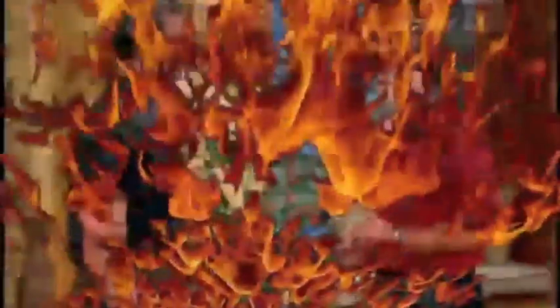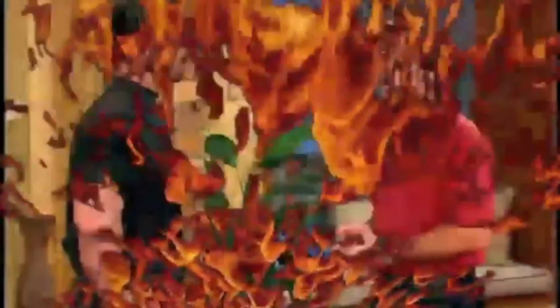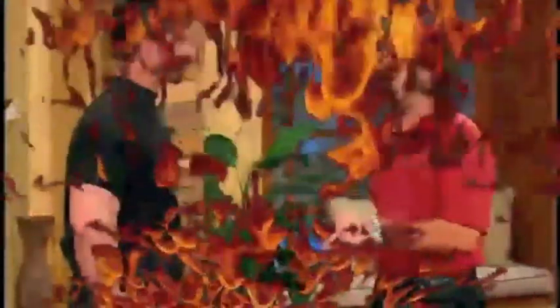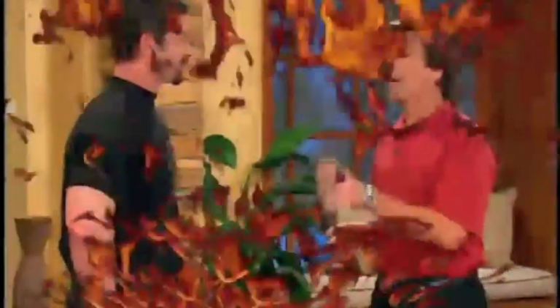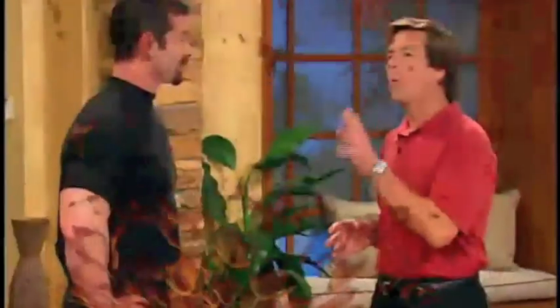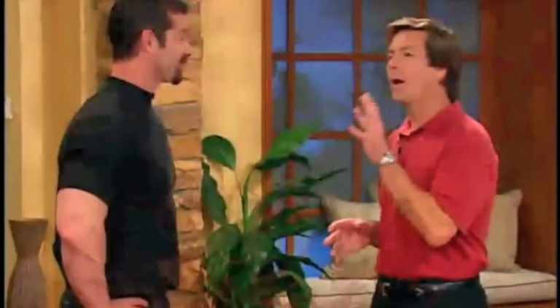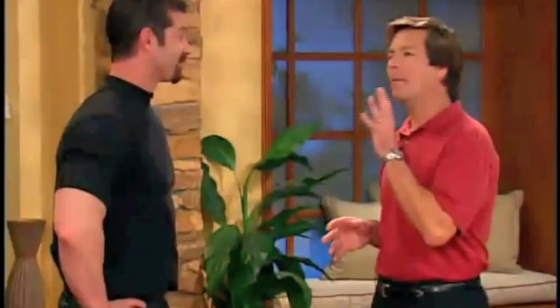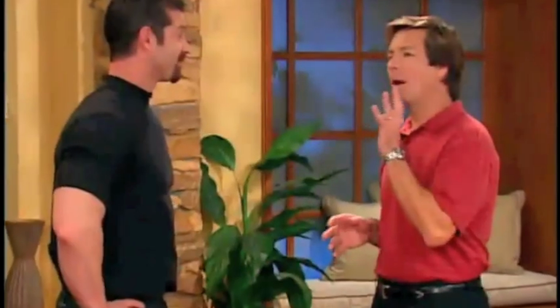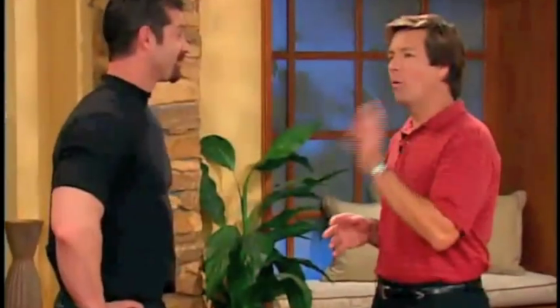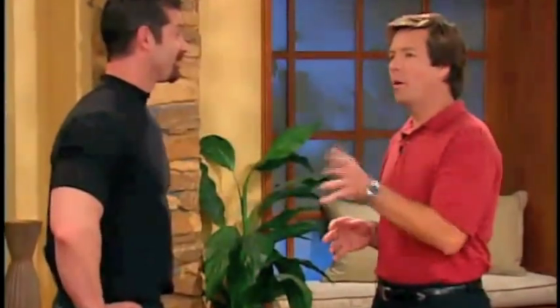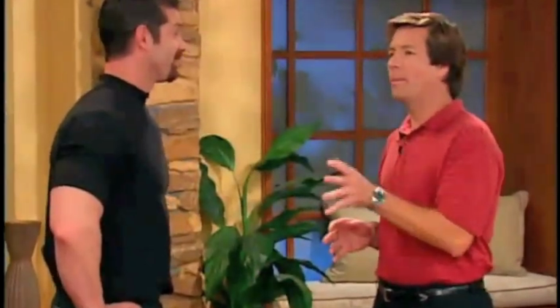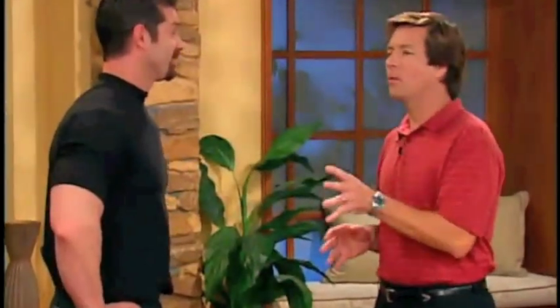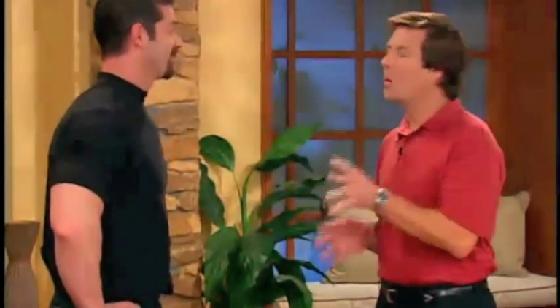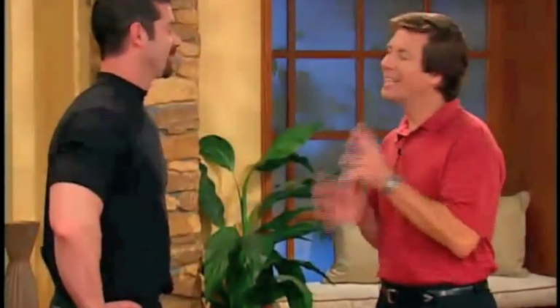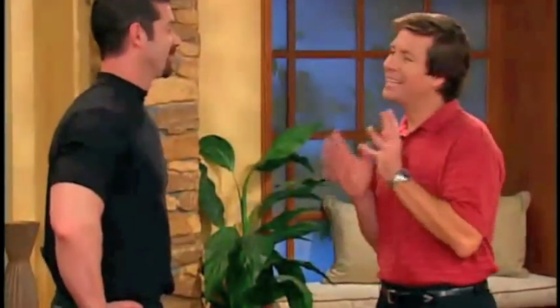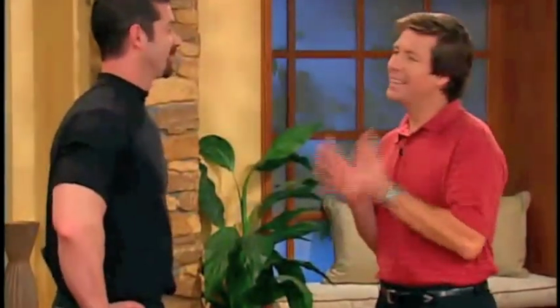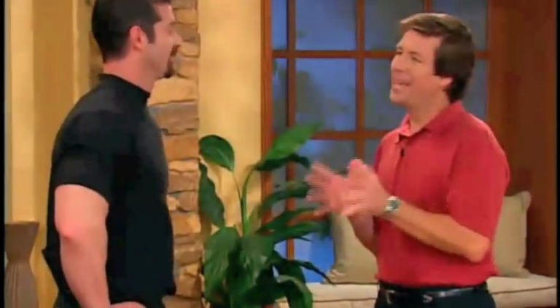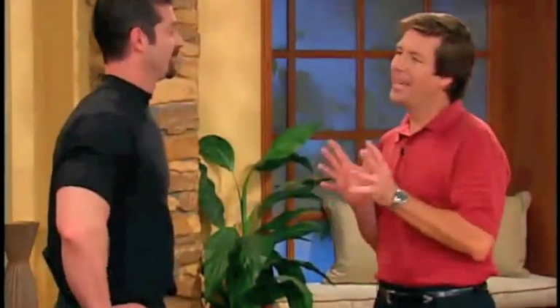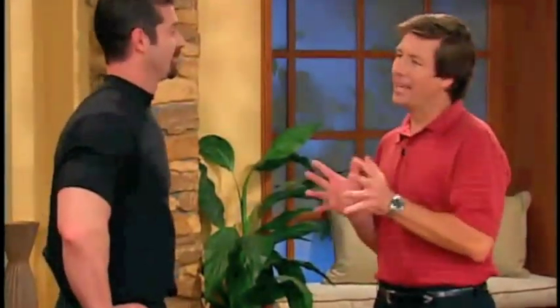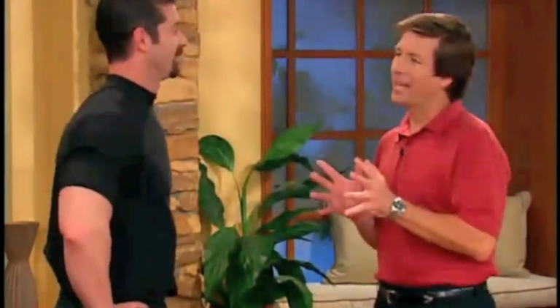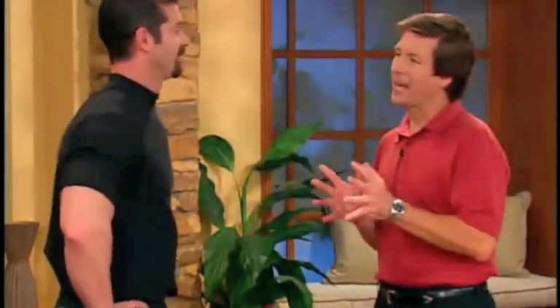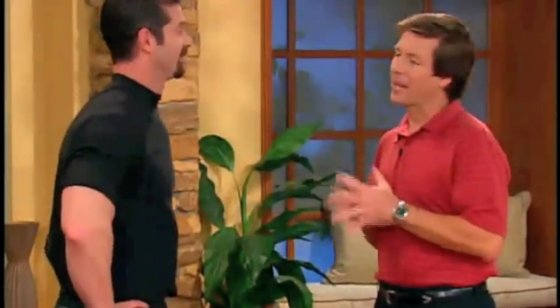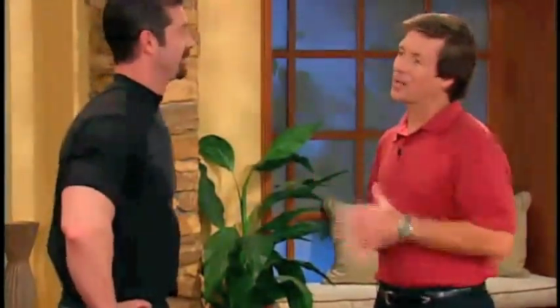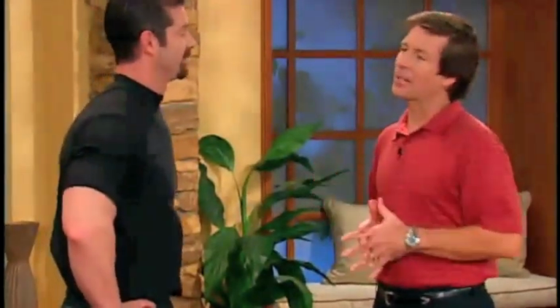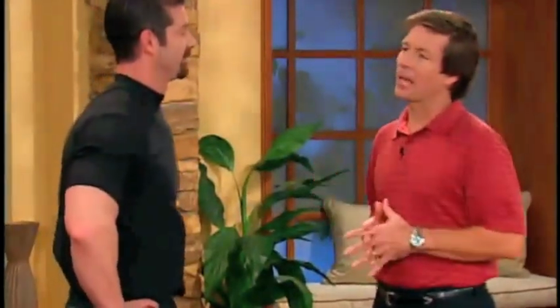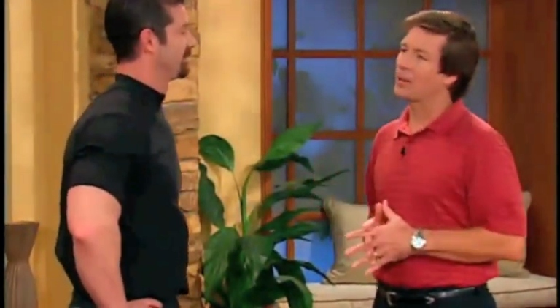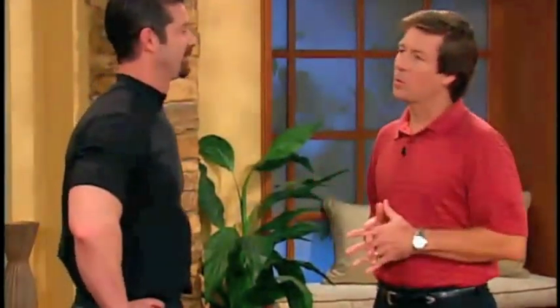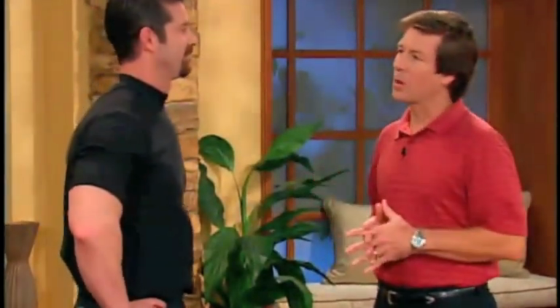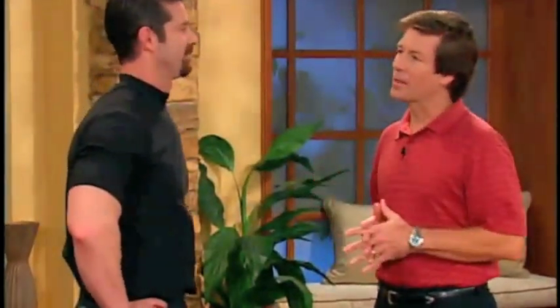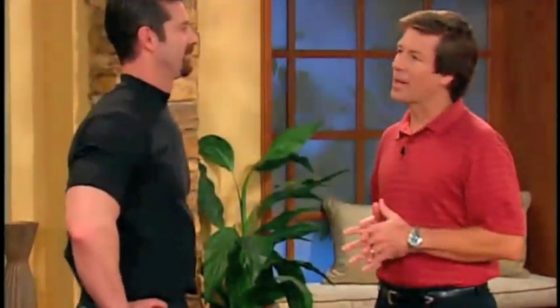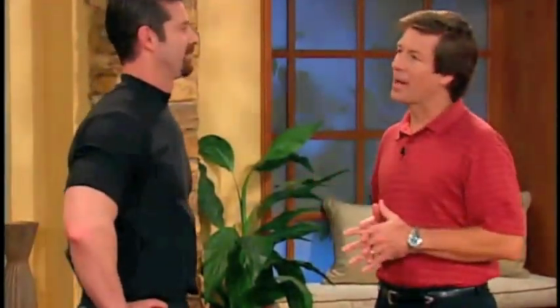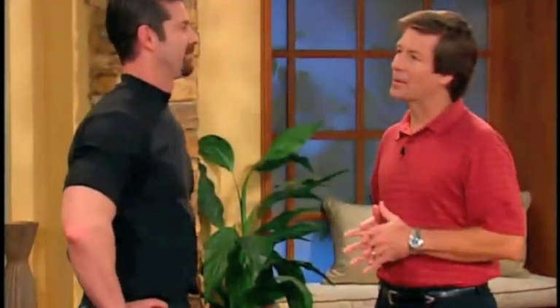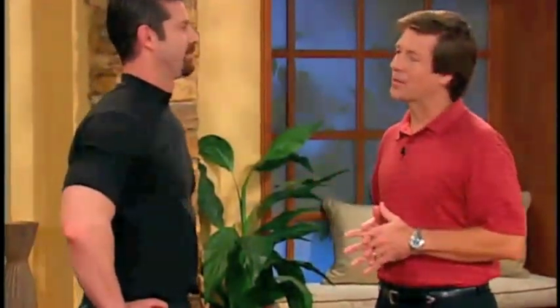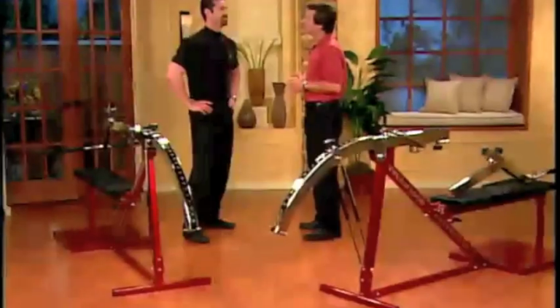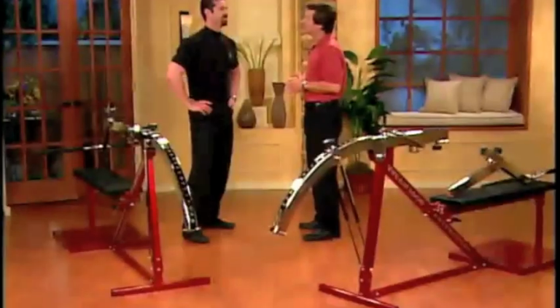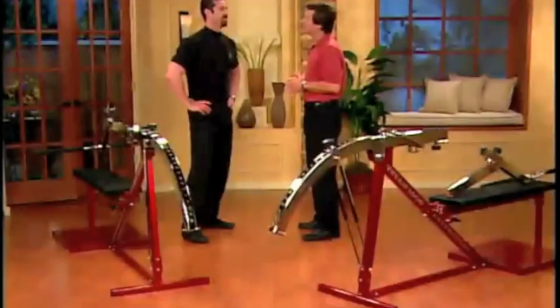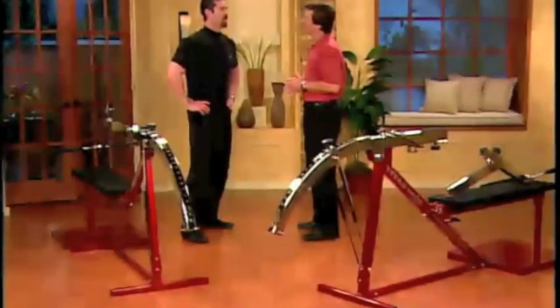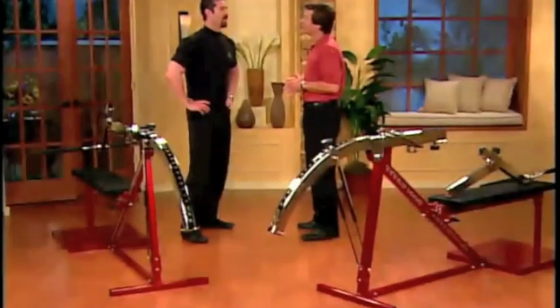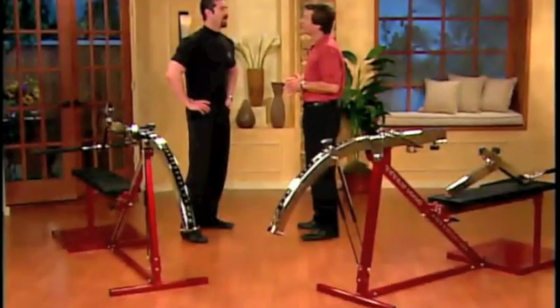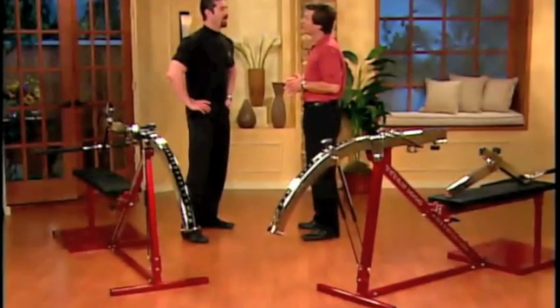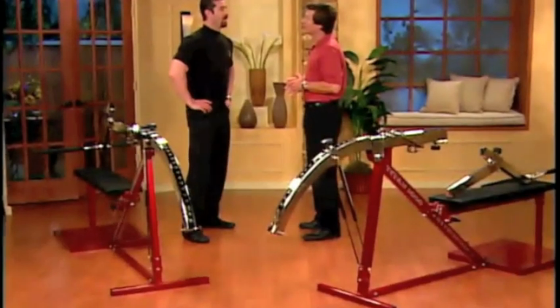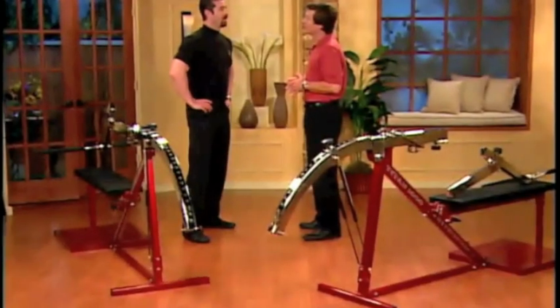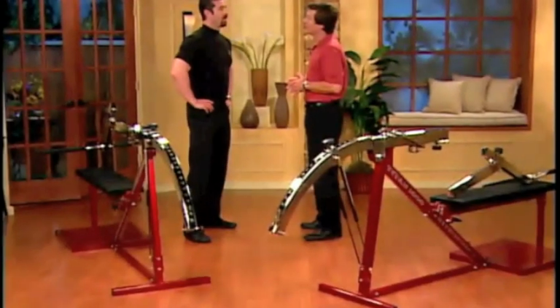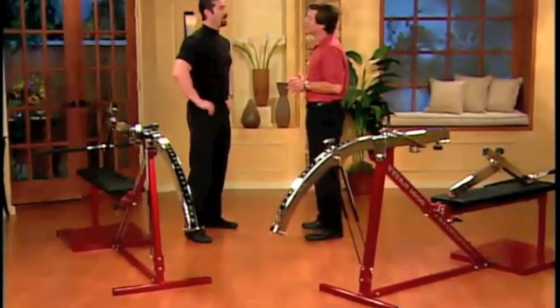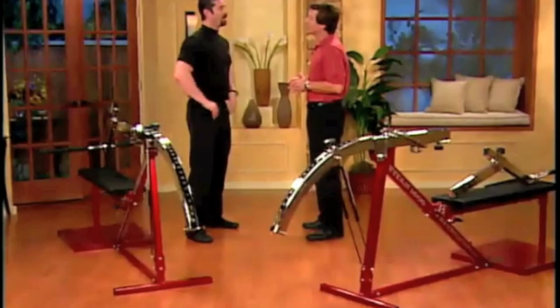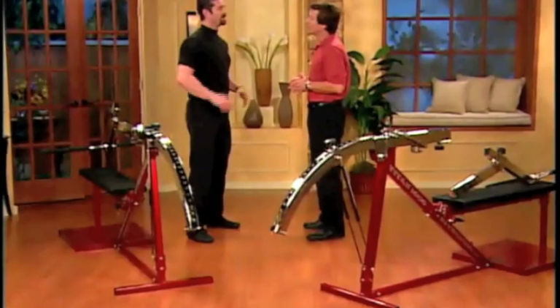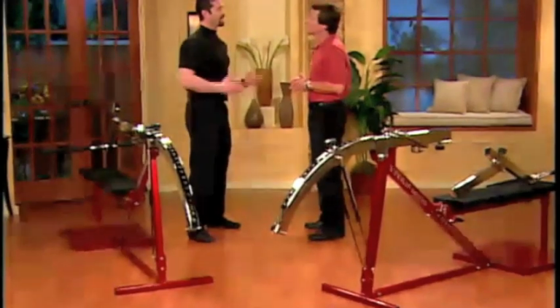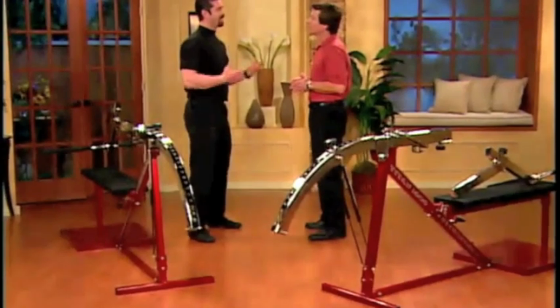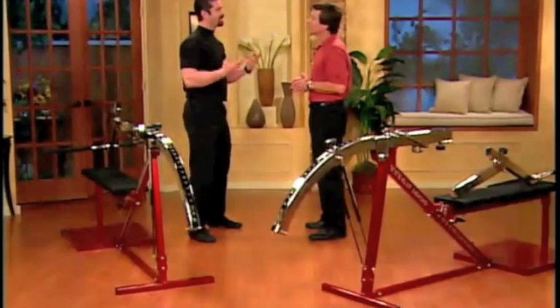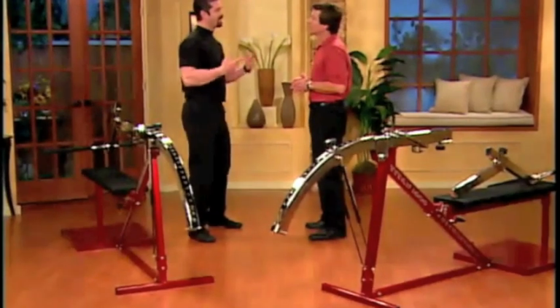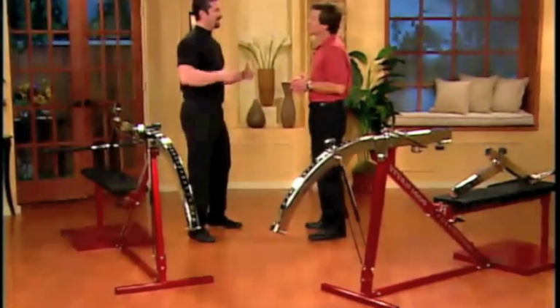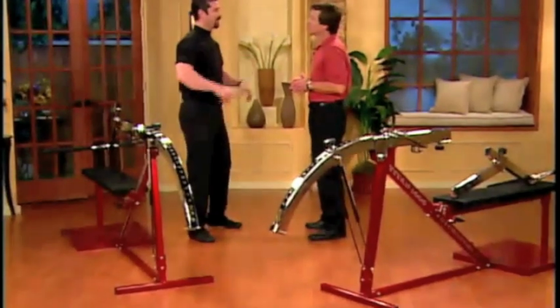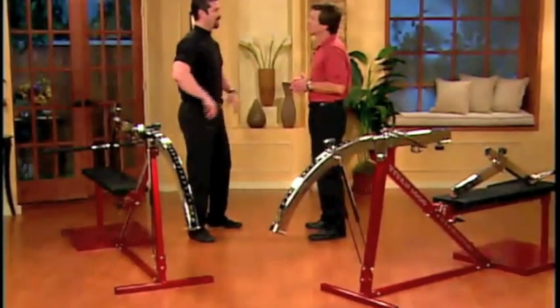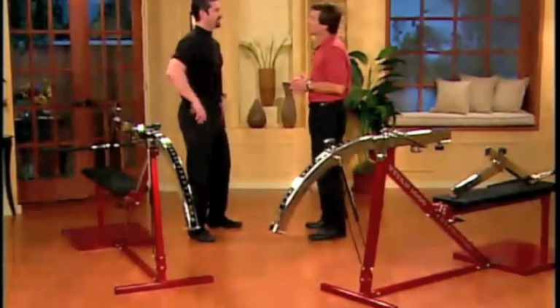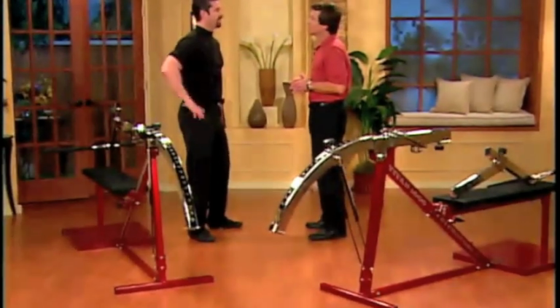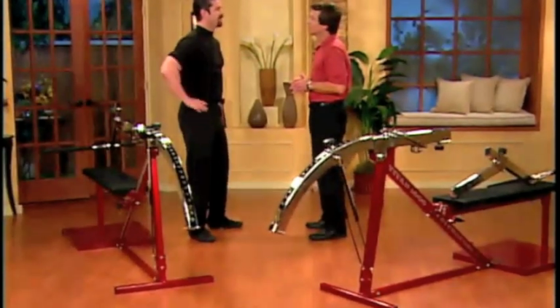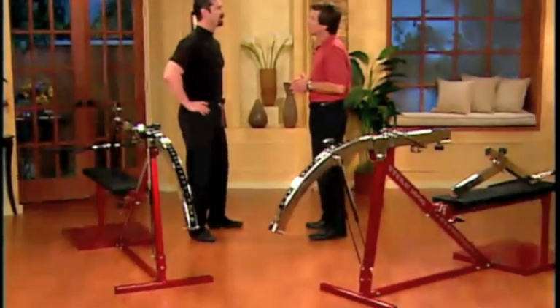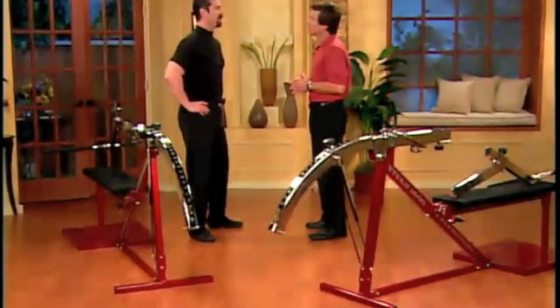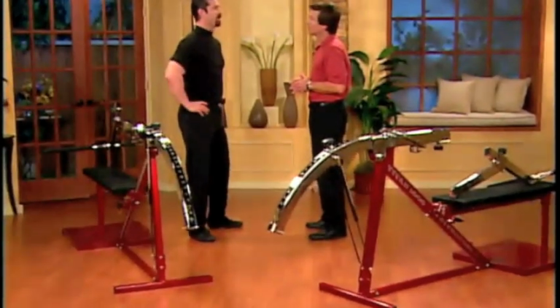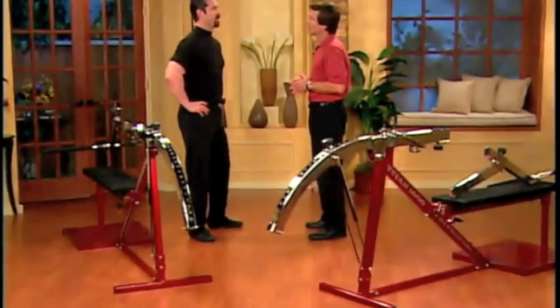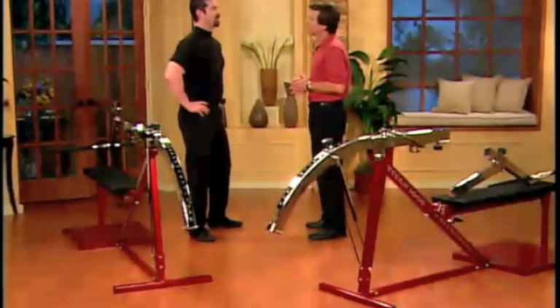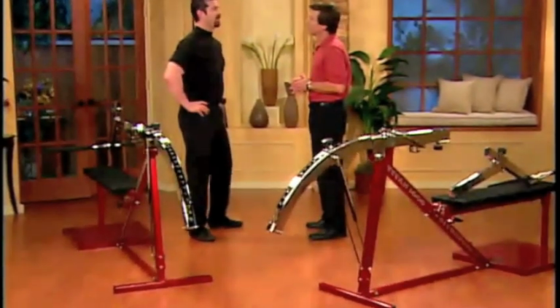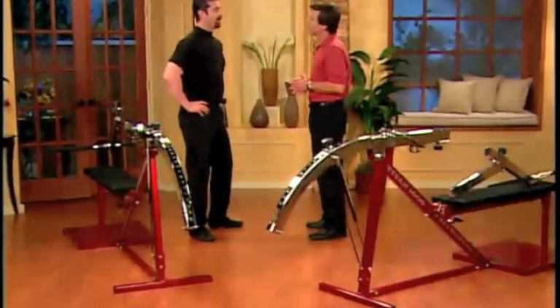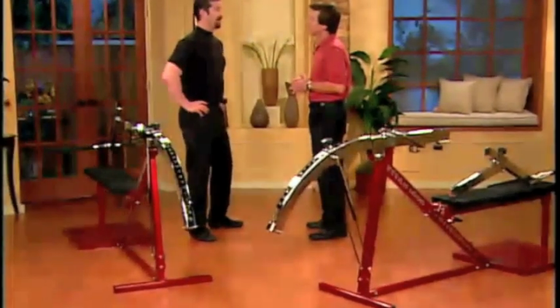Okay, what about women? What can they get out of the Titan 1000? Well, to answer that question, here's my partner, Debrae.